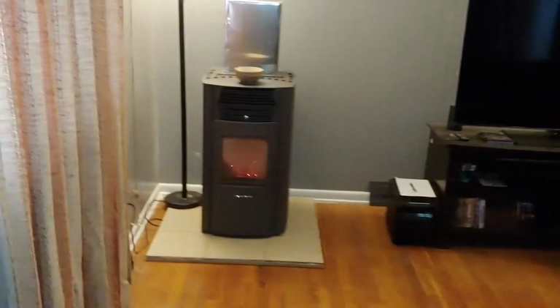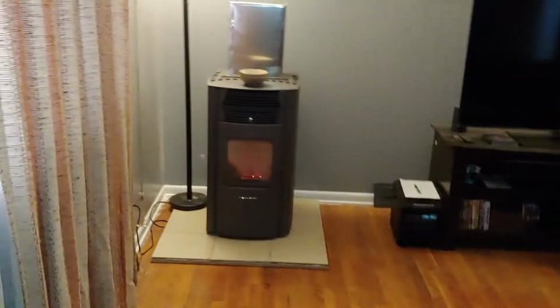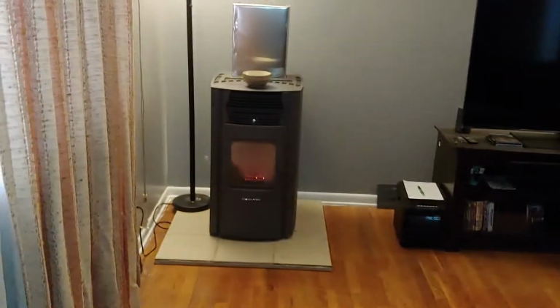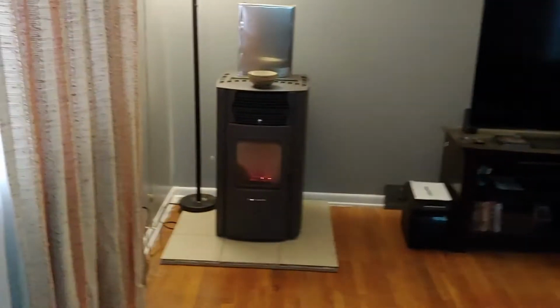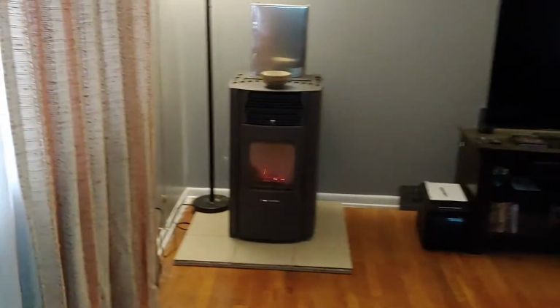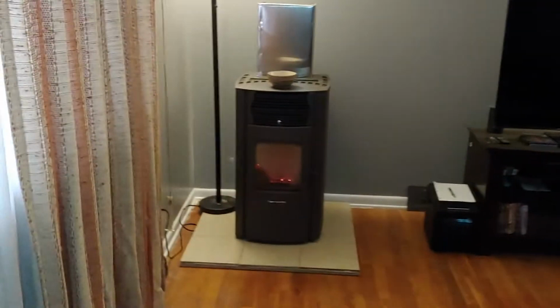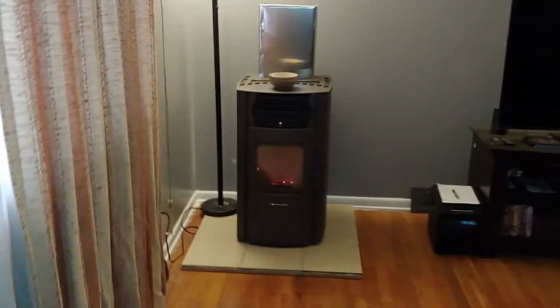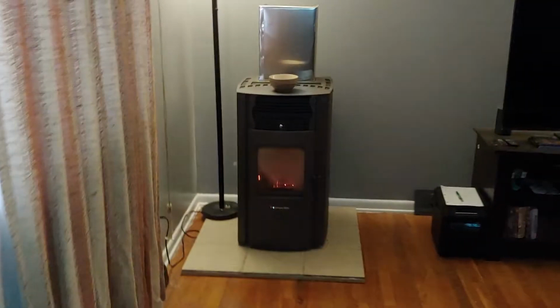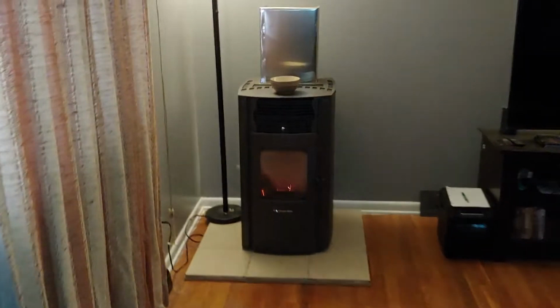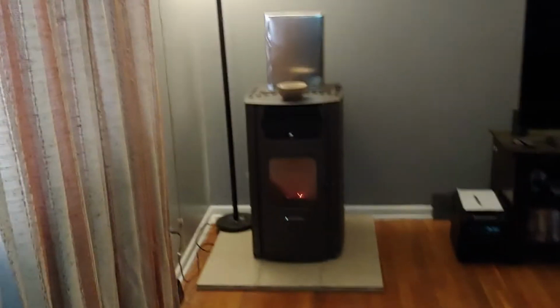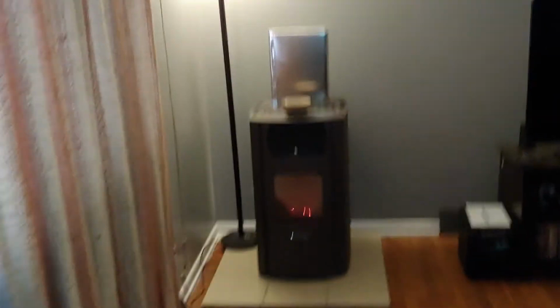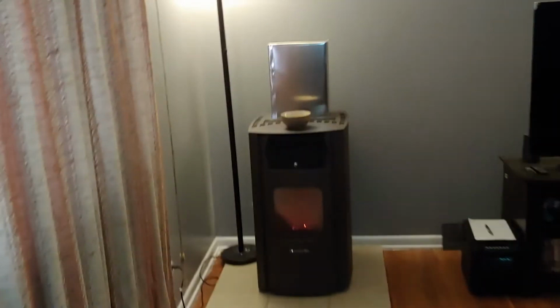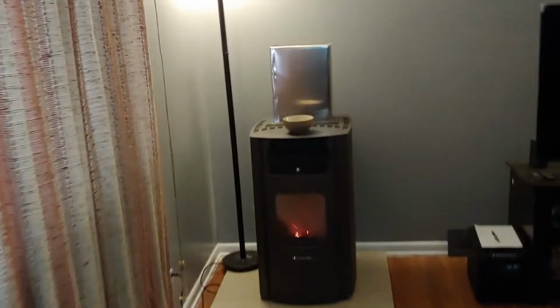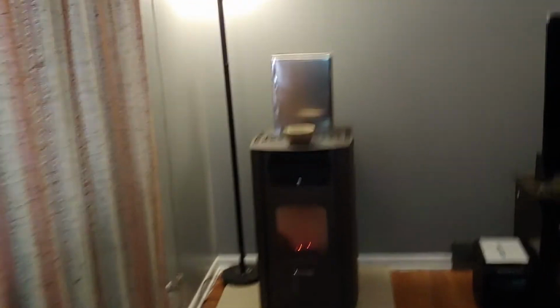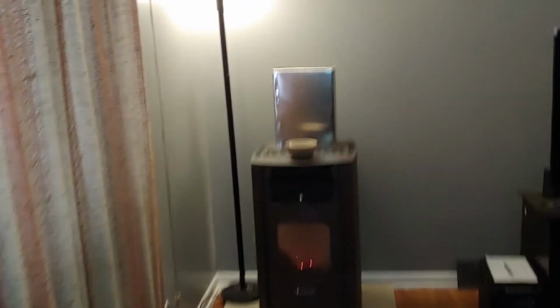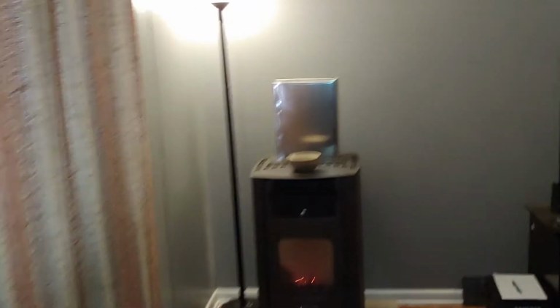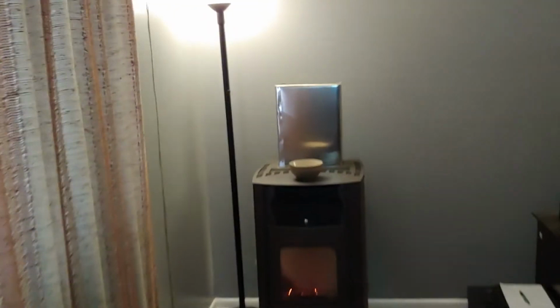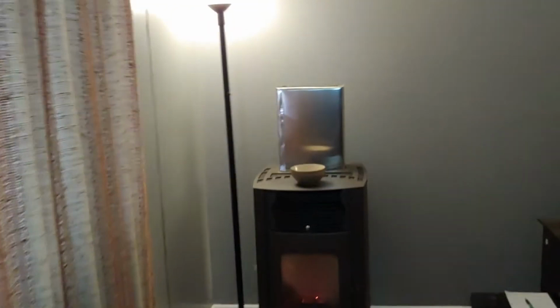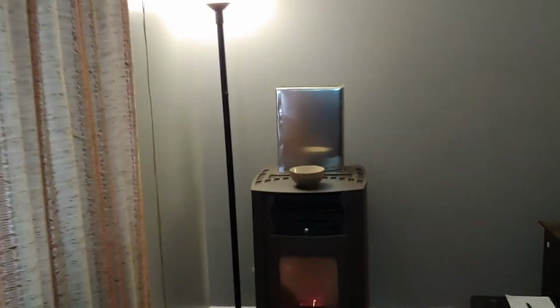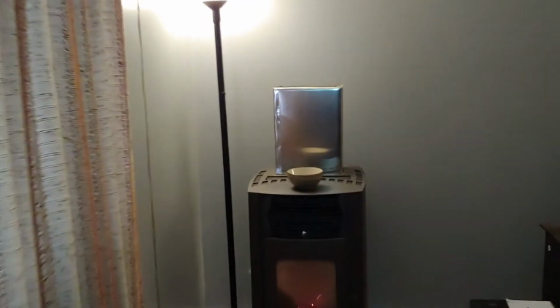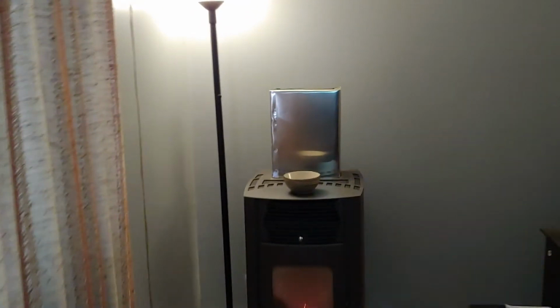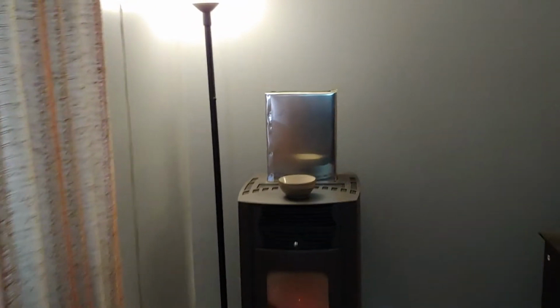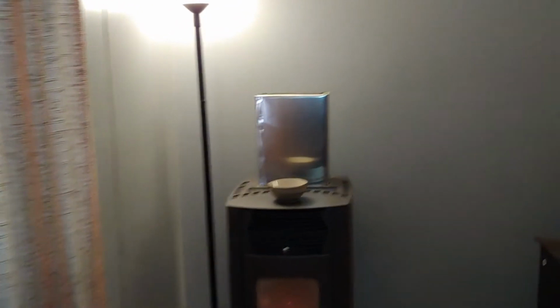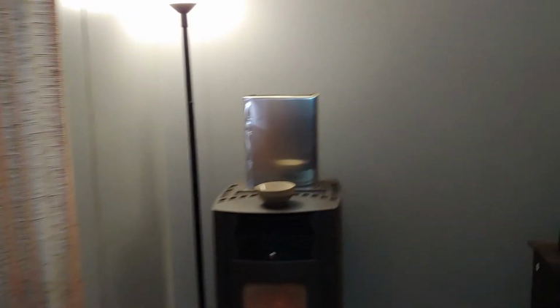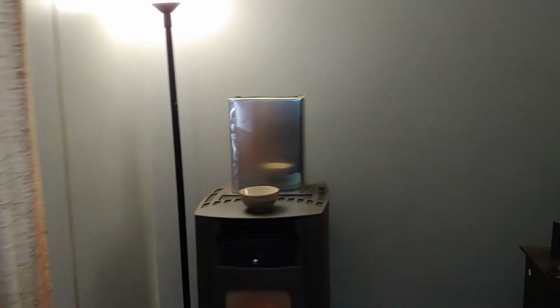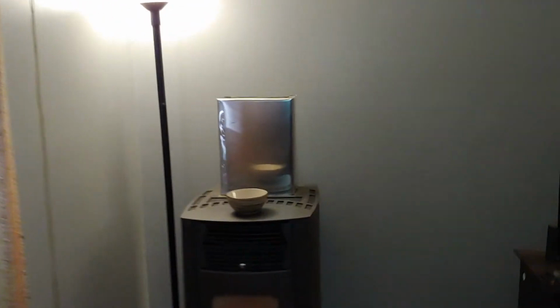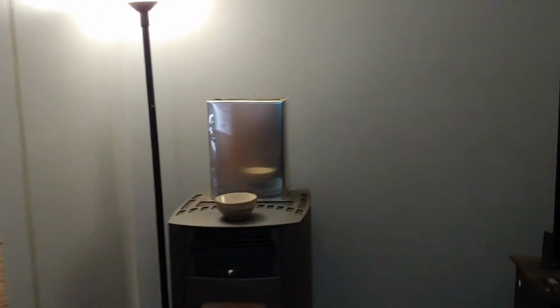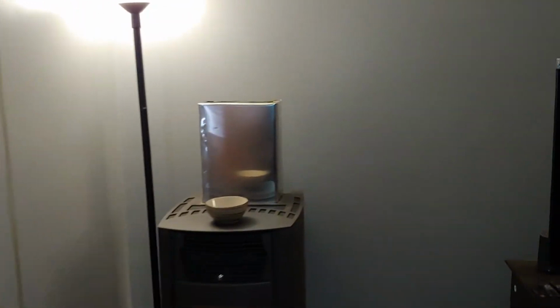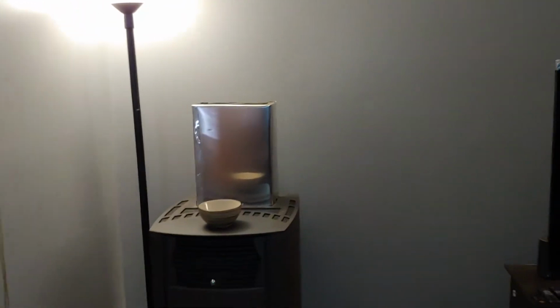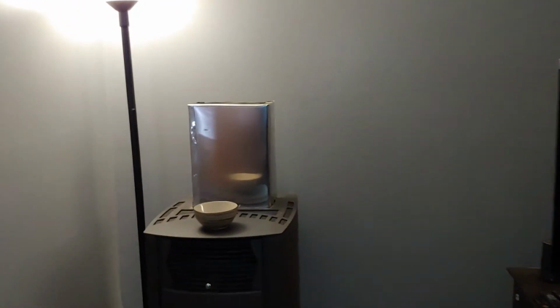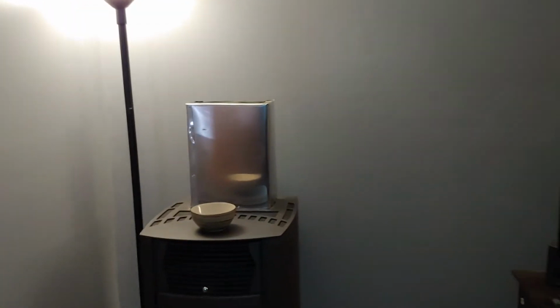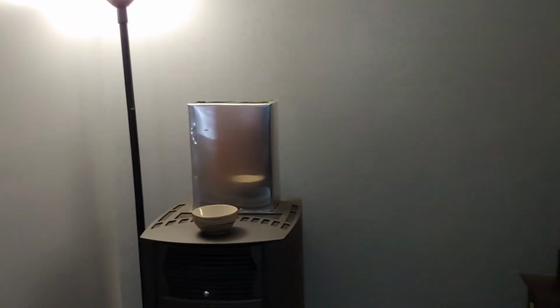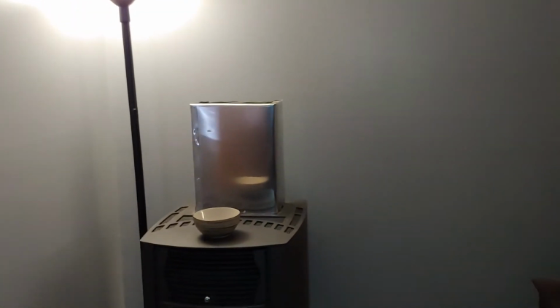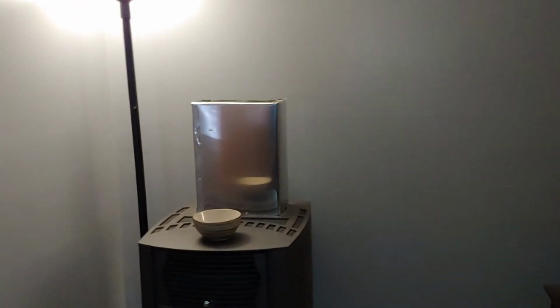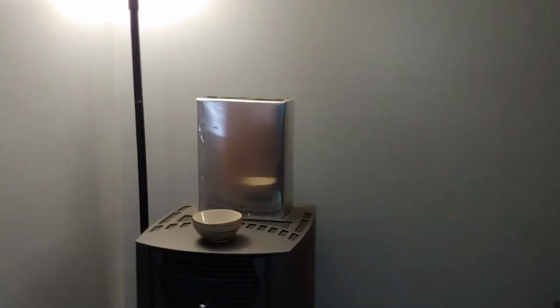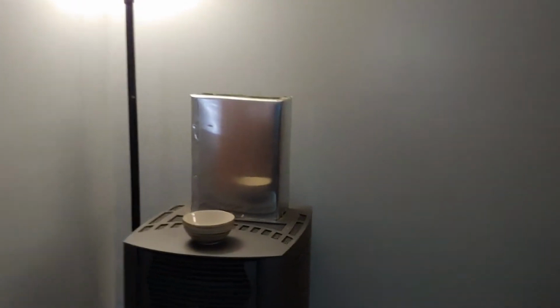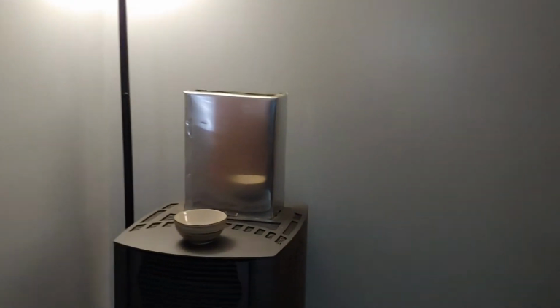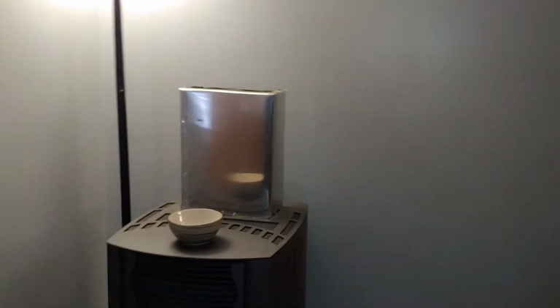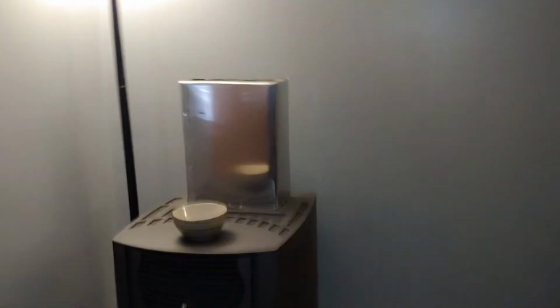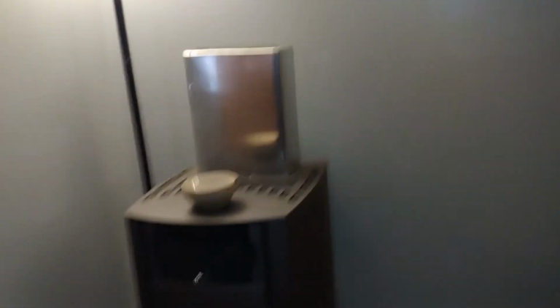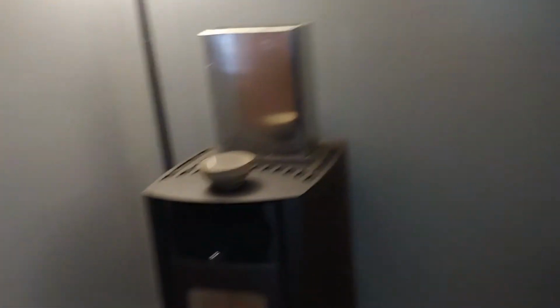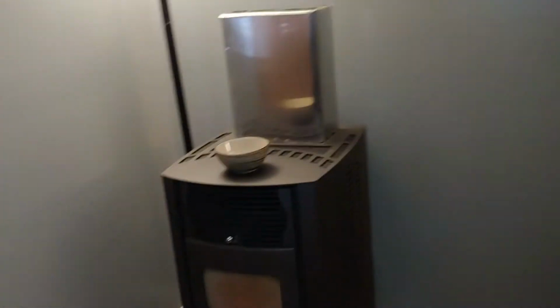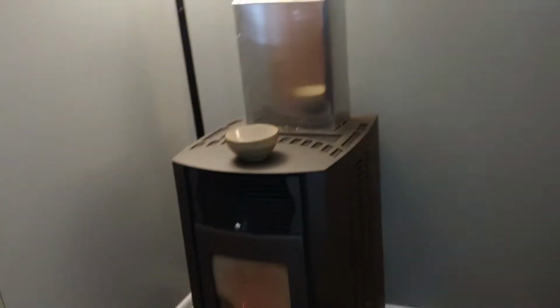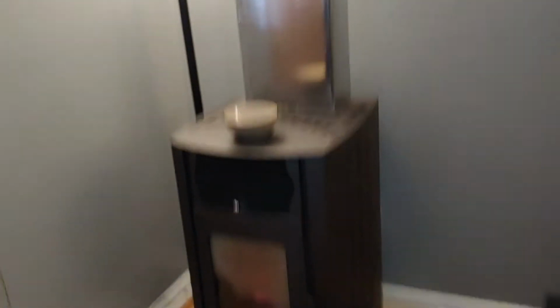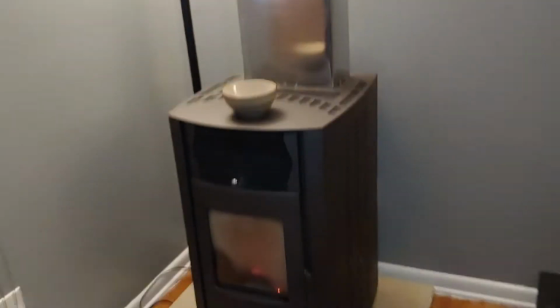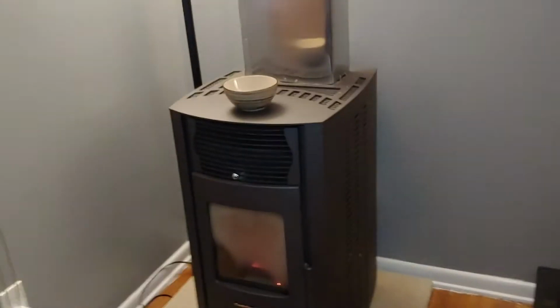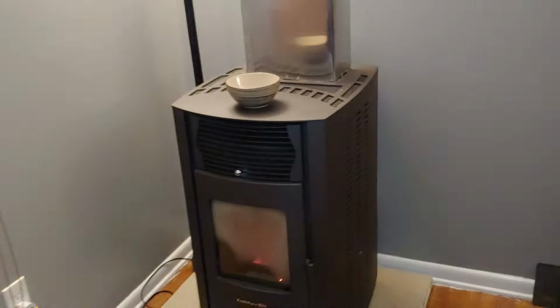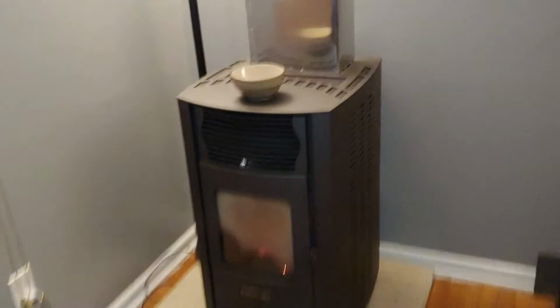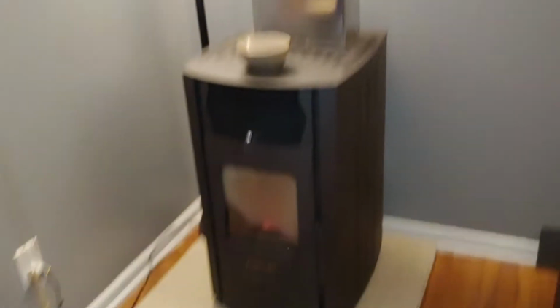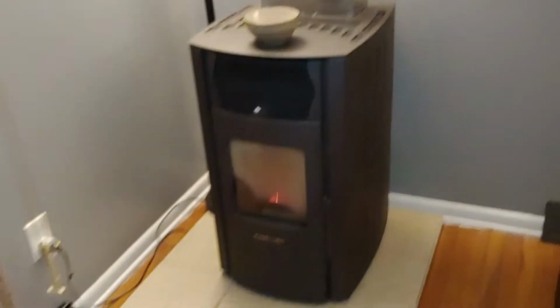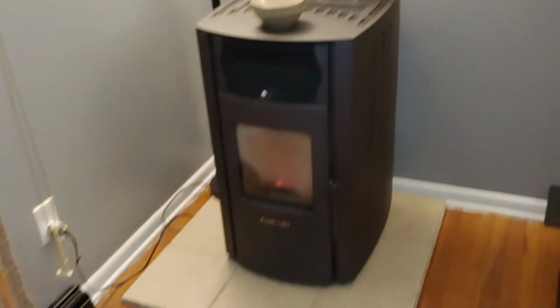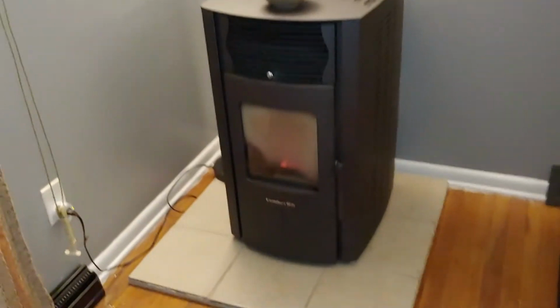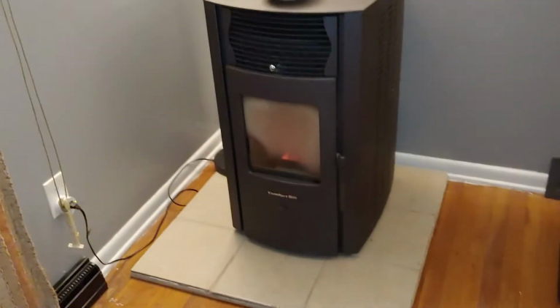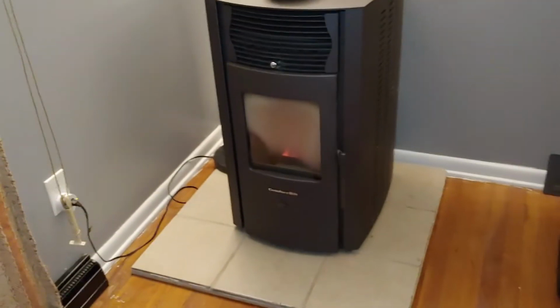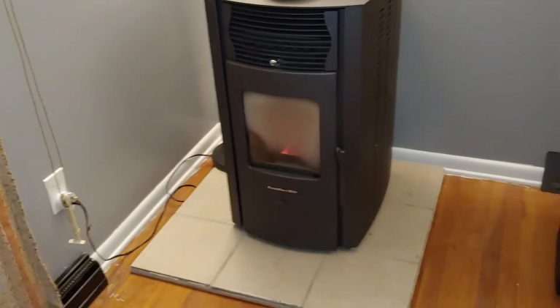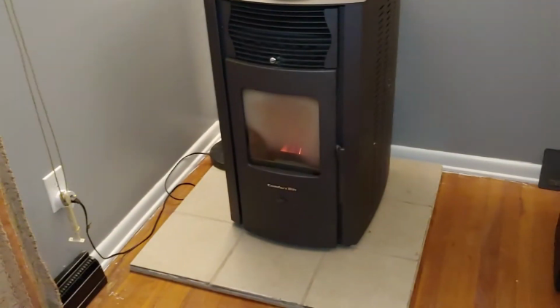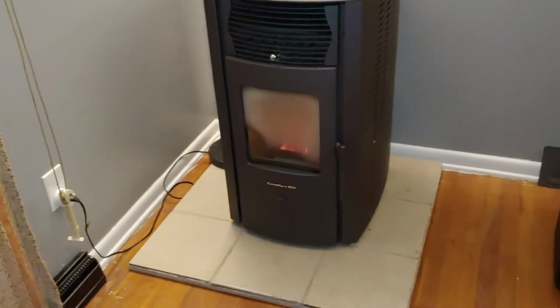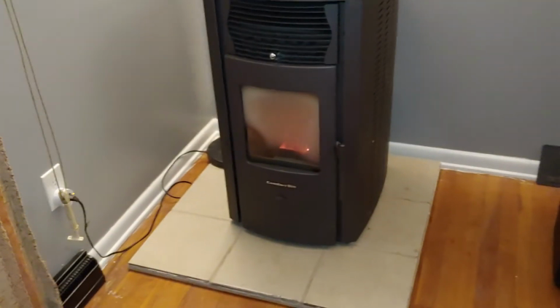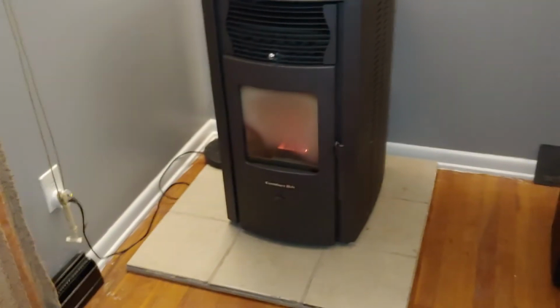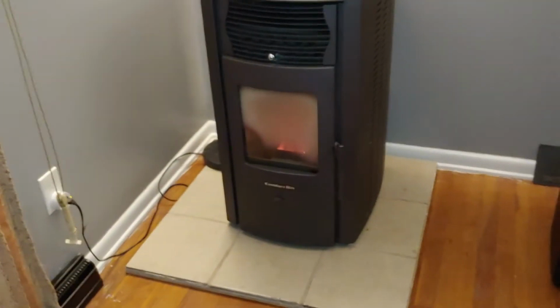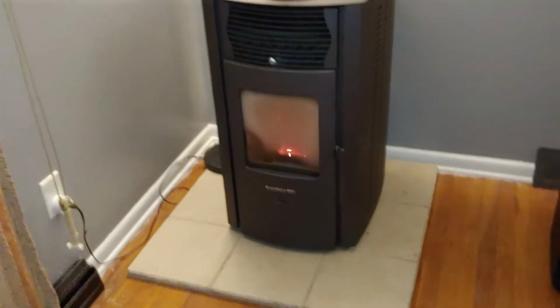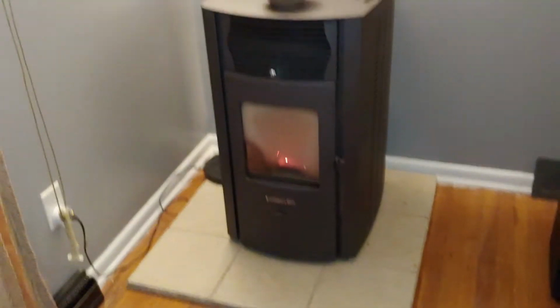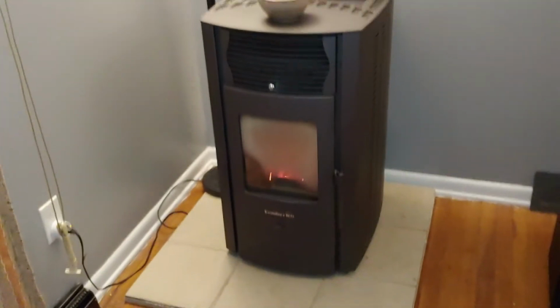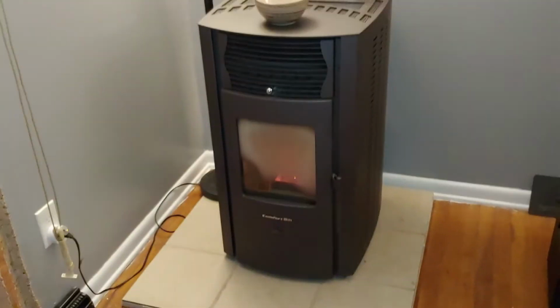Hi, so this is Casey's Crazy Ideas. Welcome back. This is a quick video for a pellet stove.